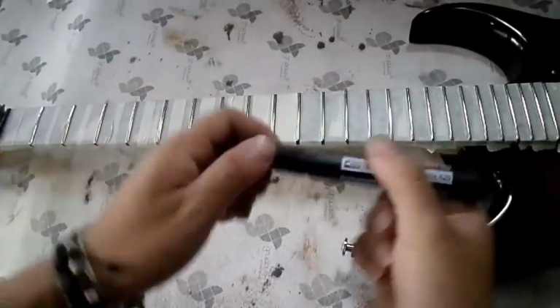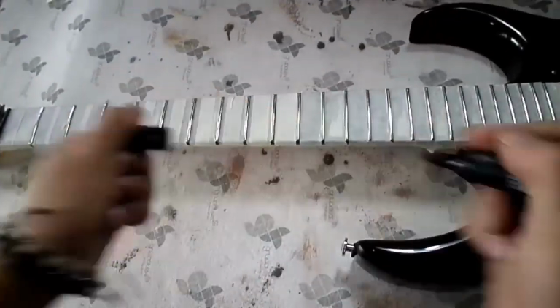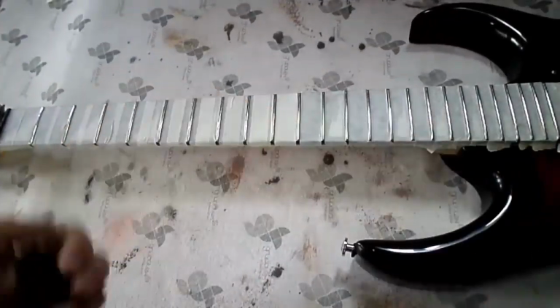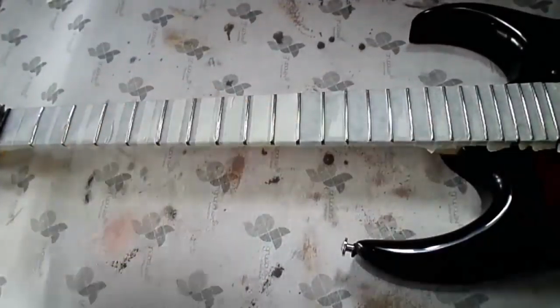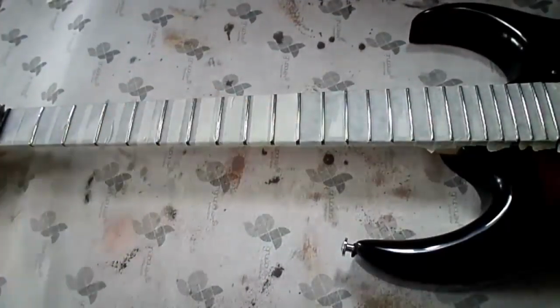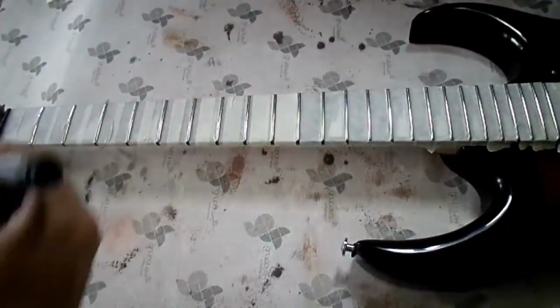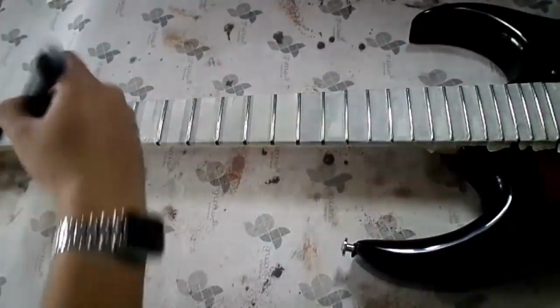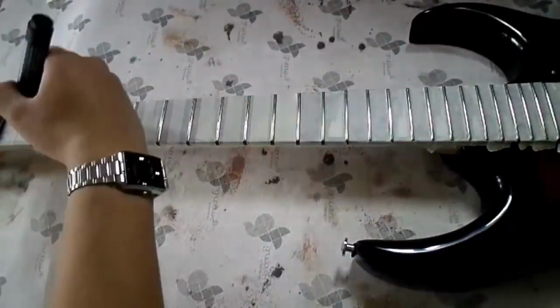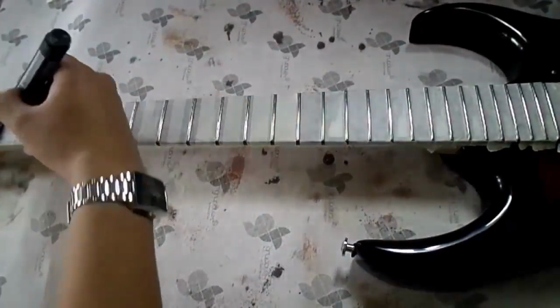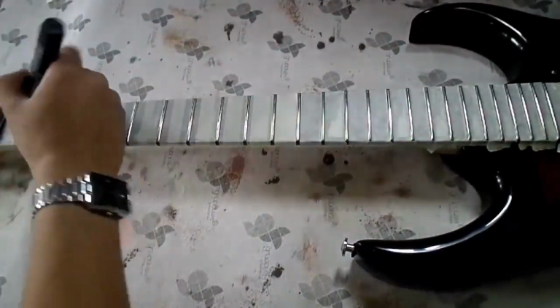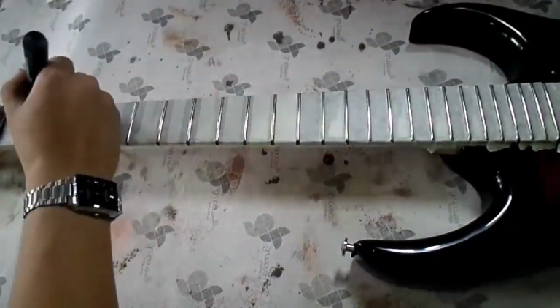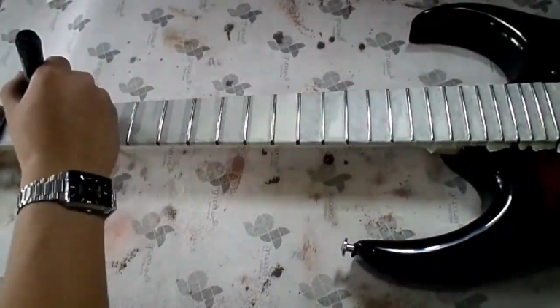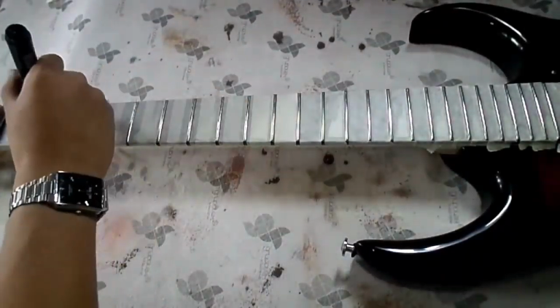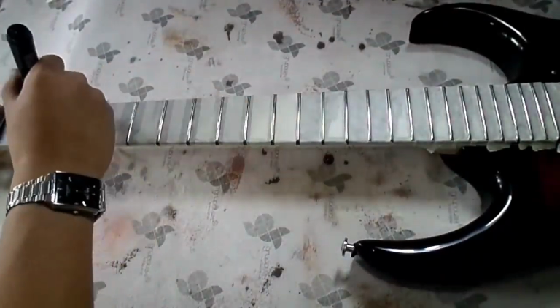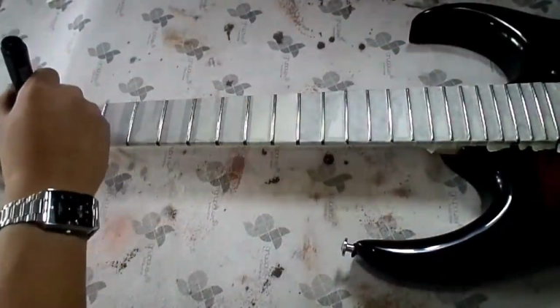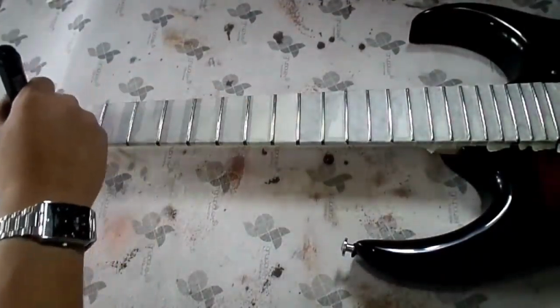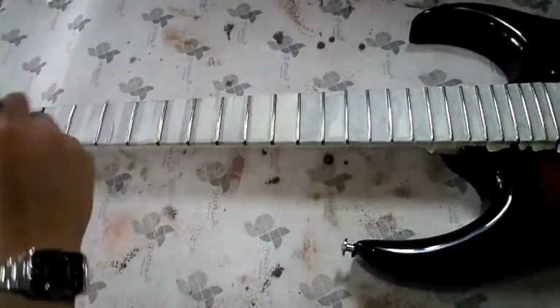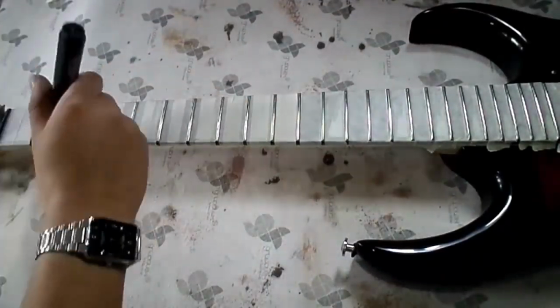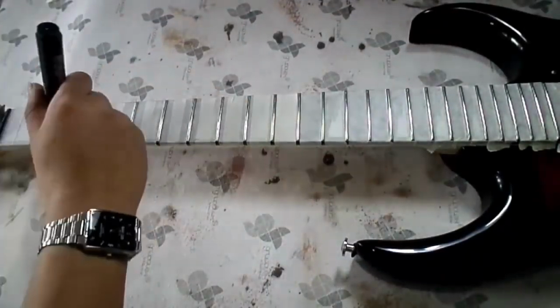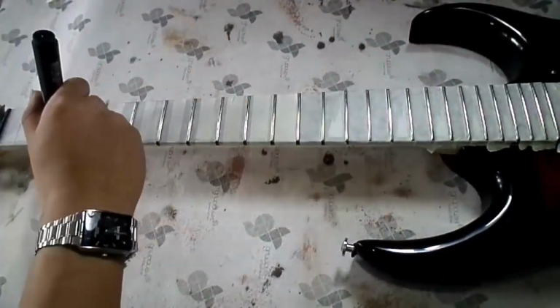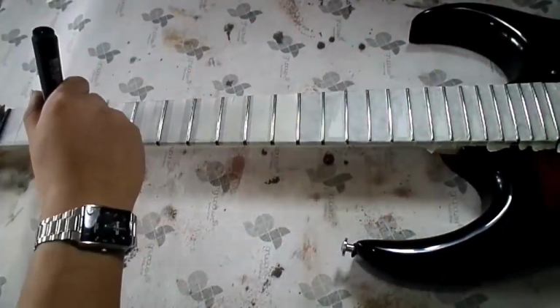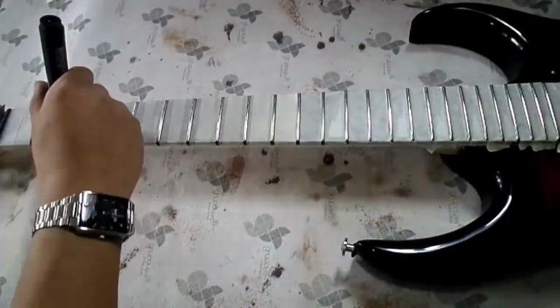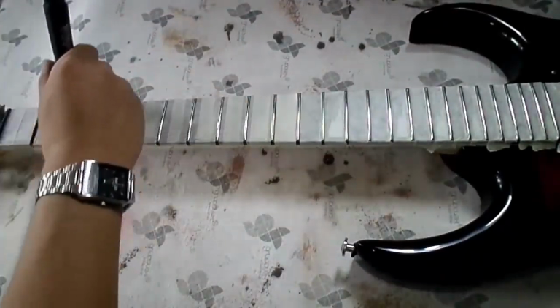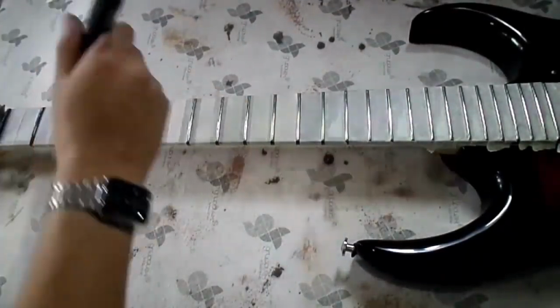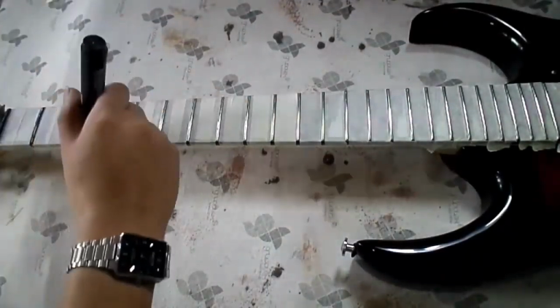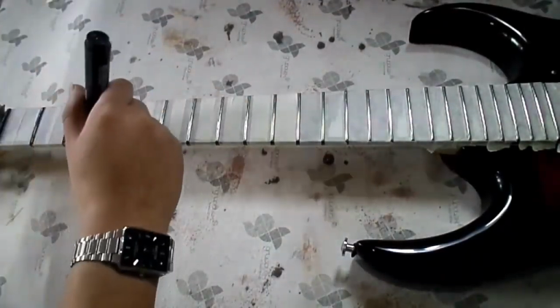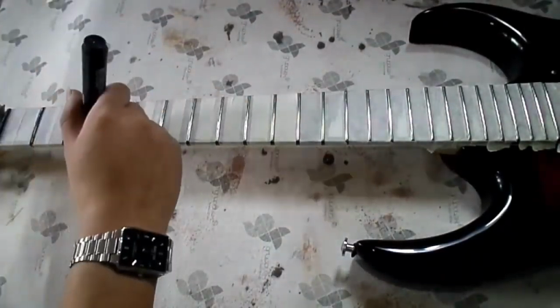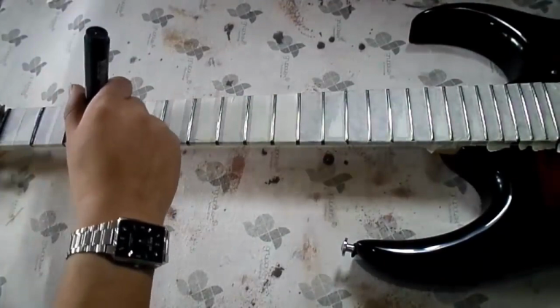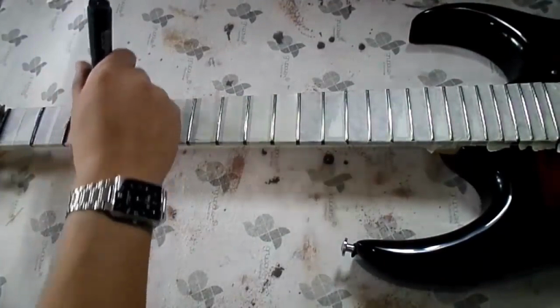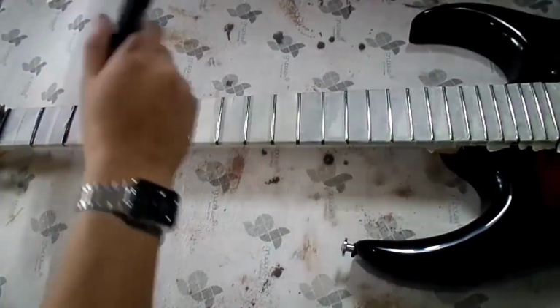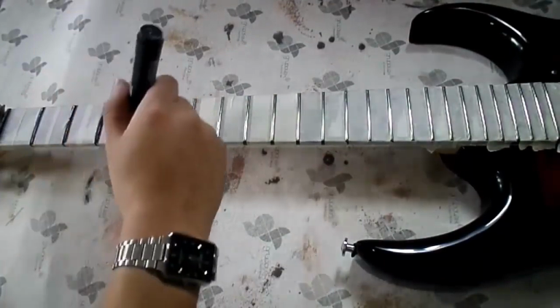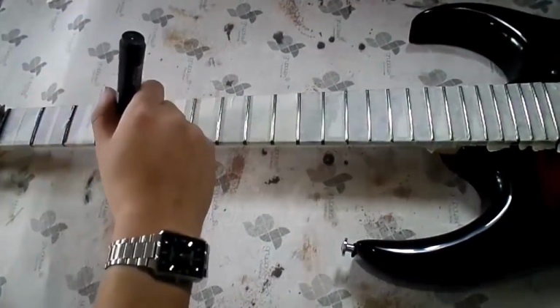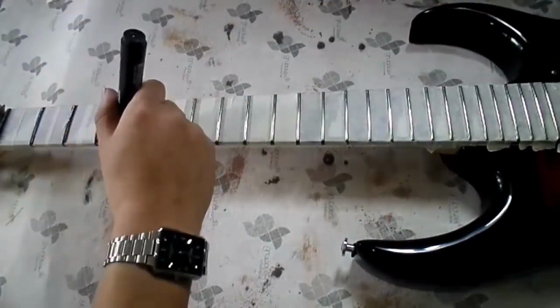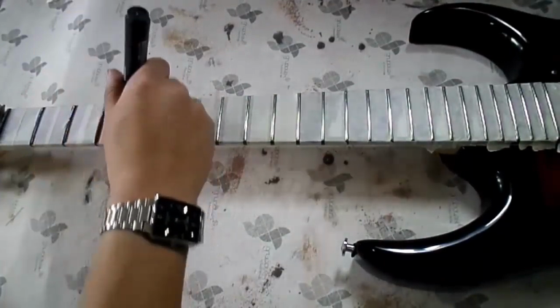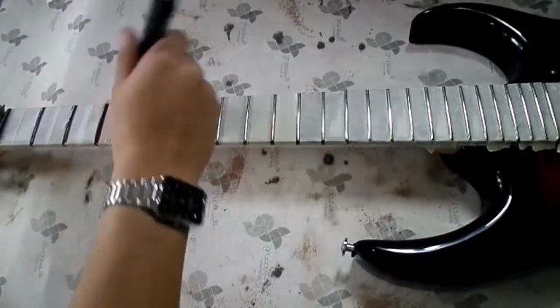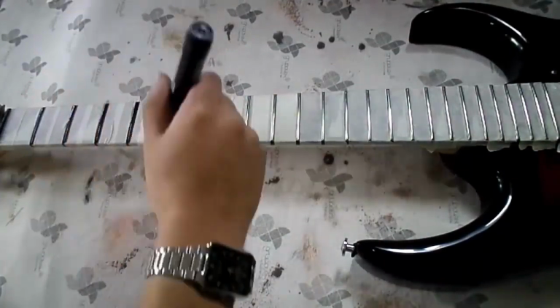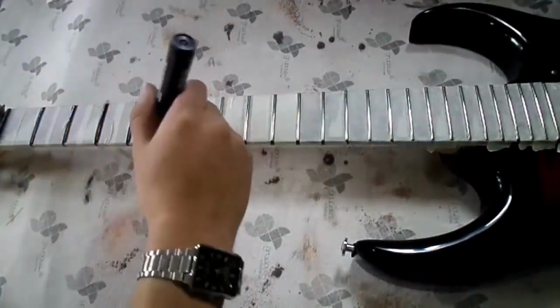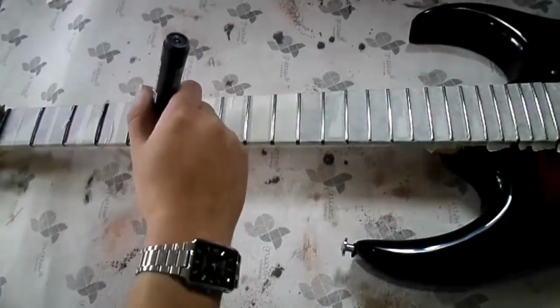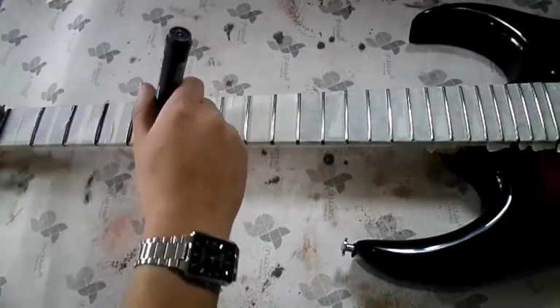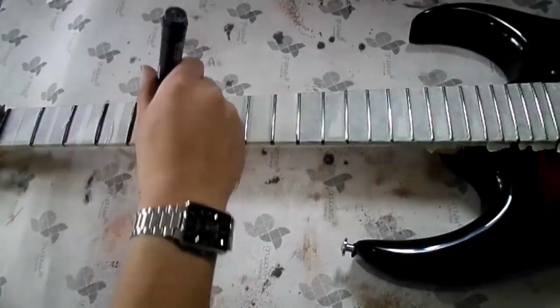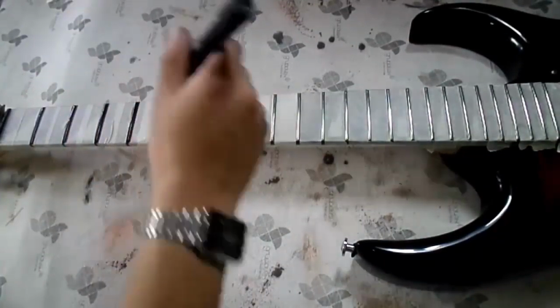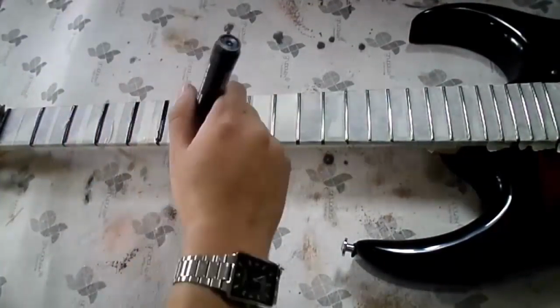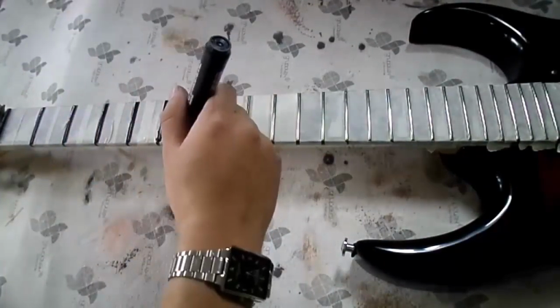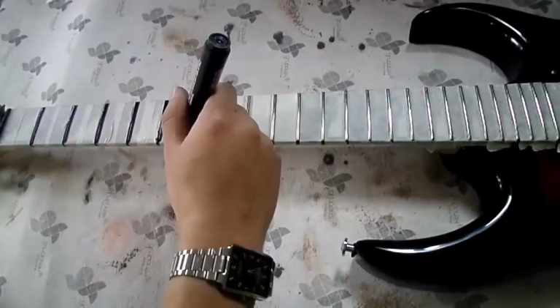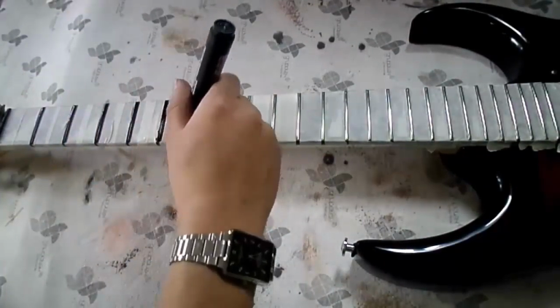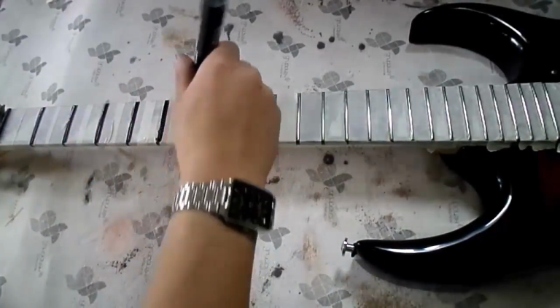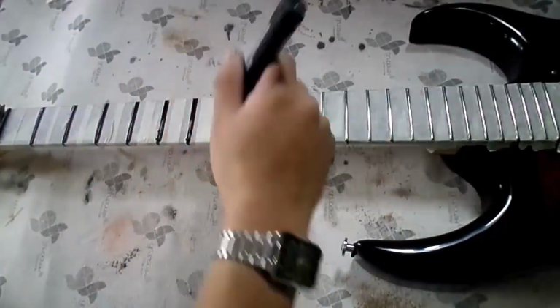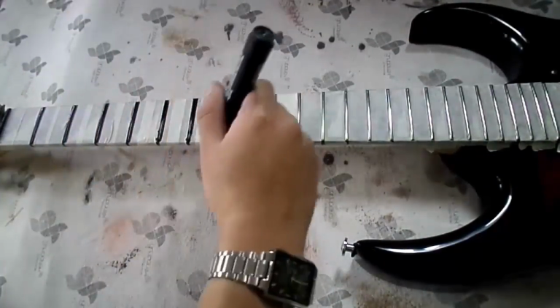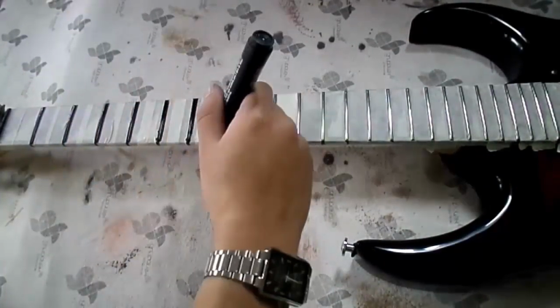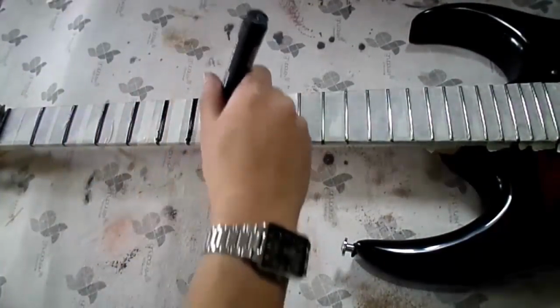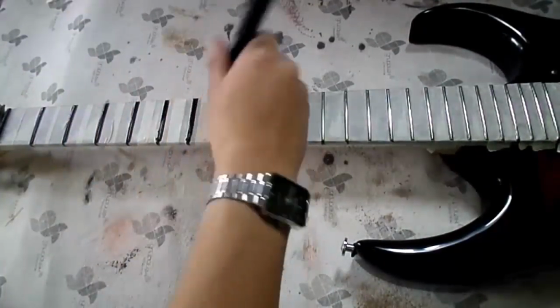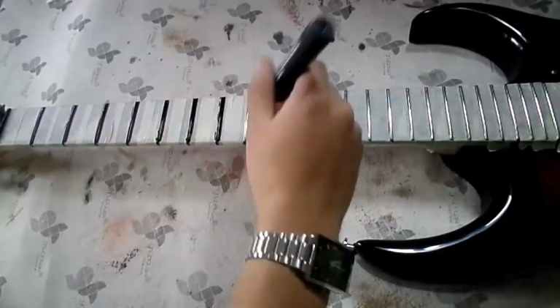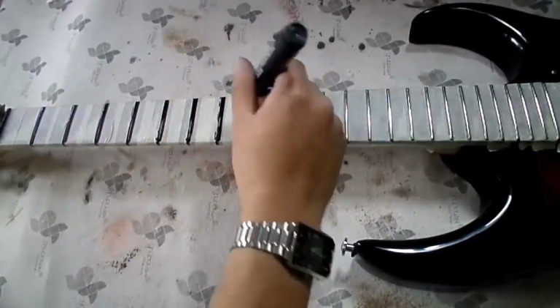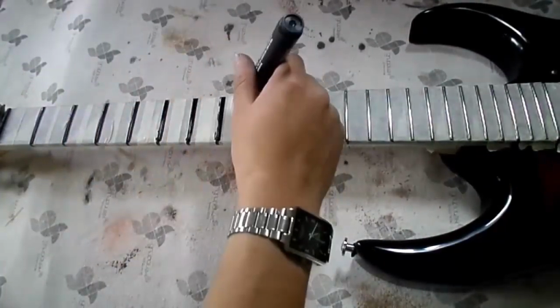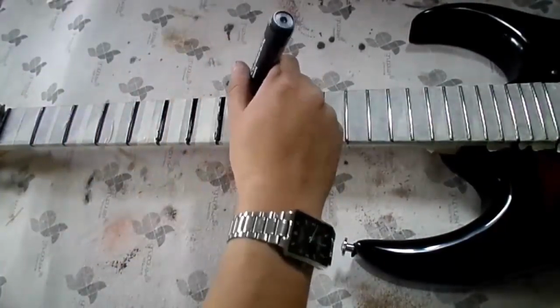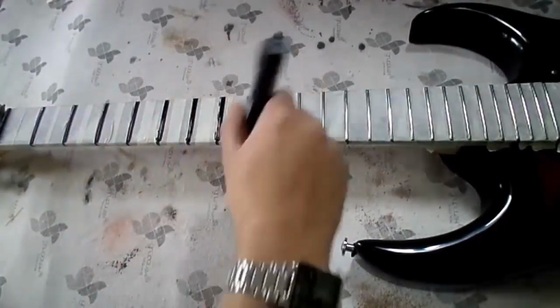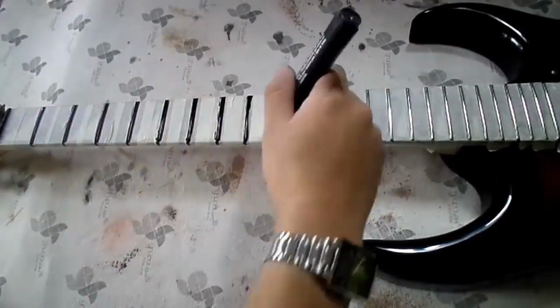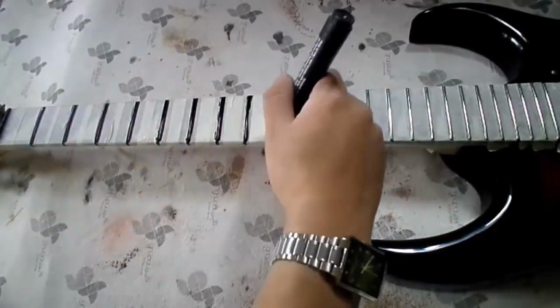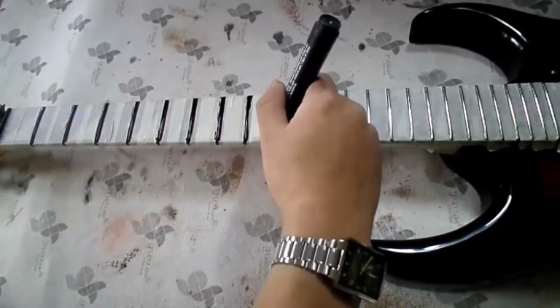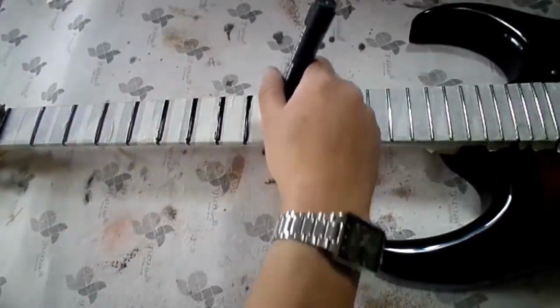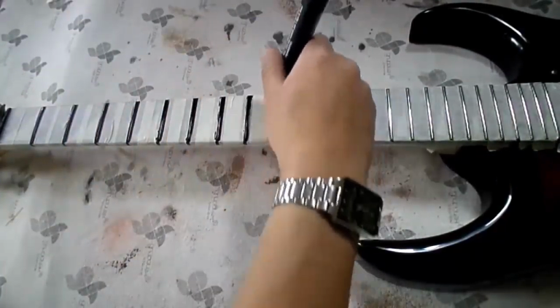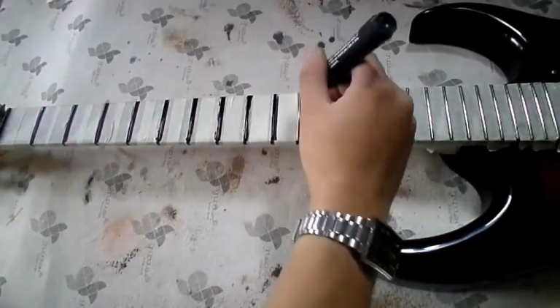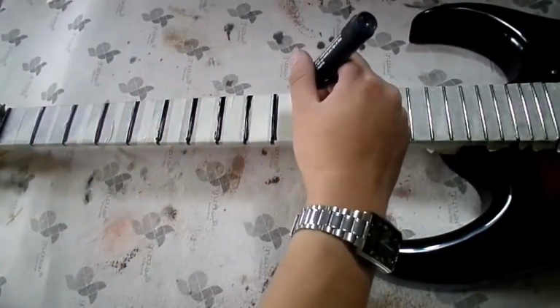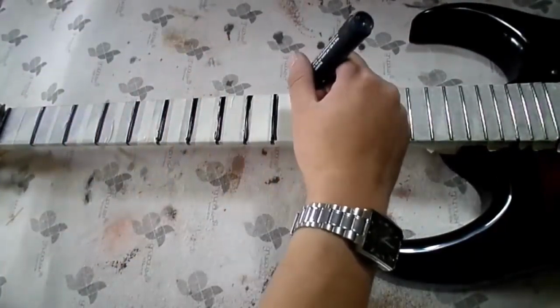The next step is to paint the surface of each of the frets with a marker that has an ink color very similar to the color of the fretboard.